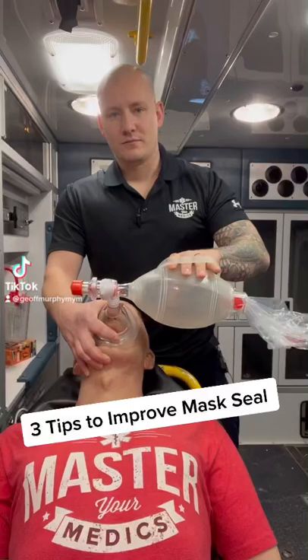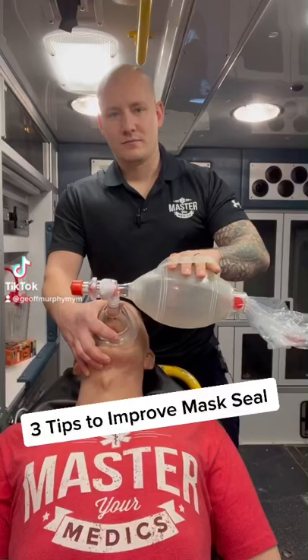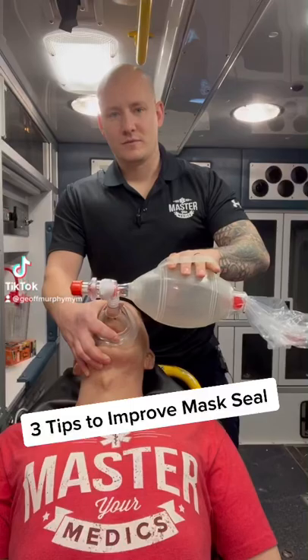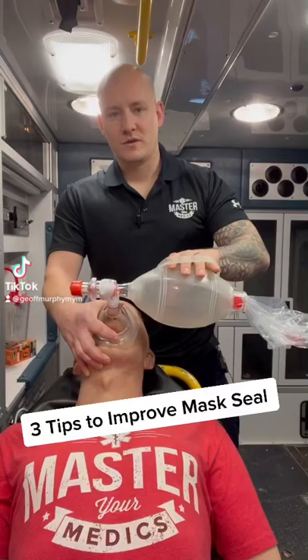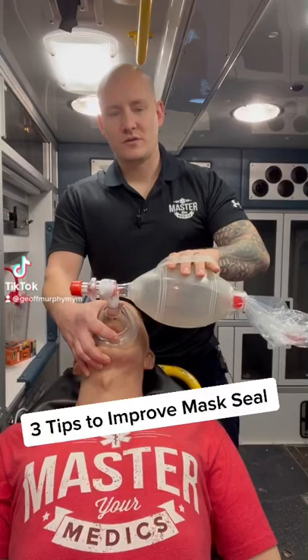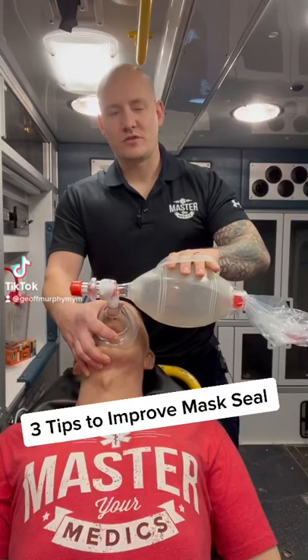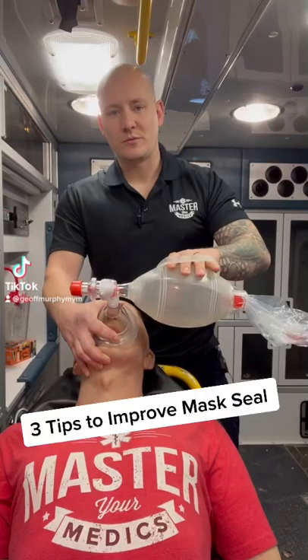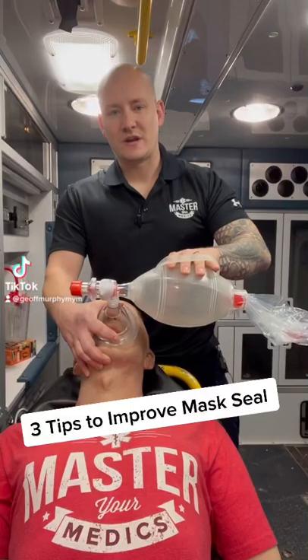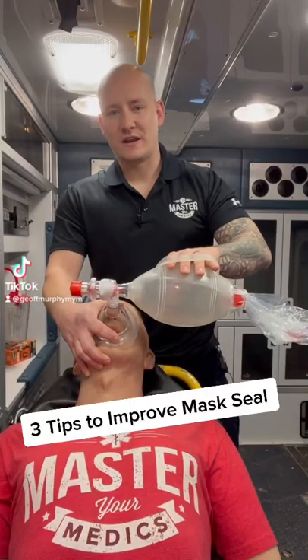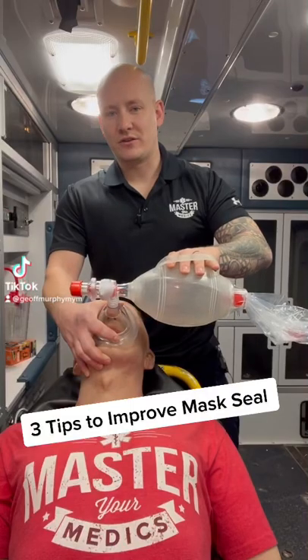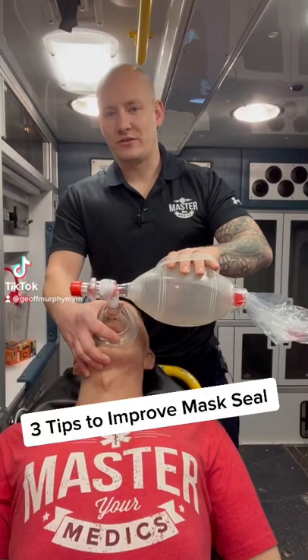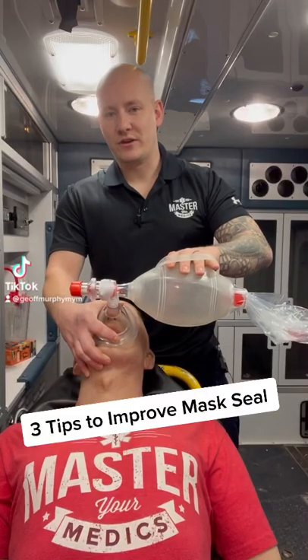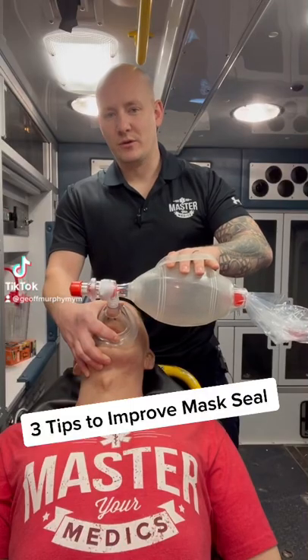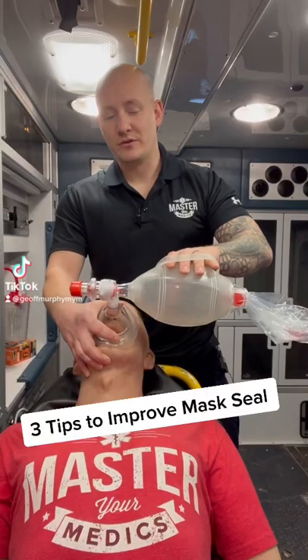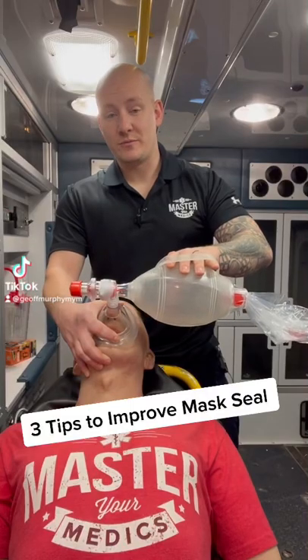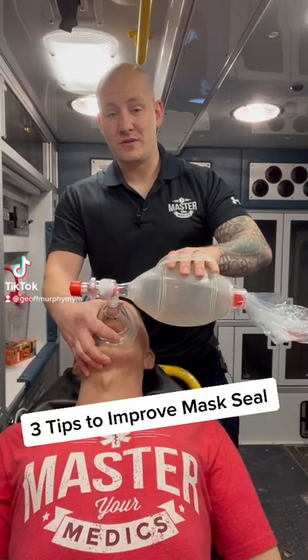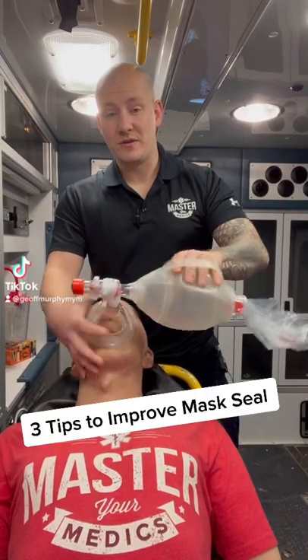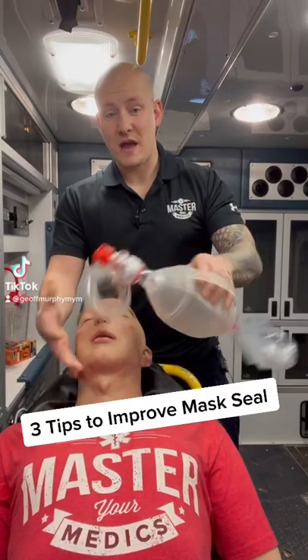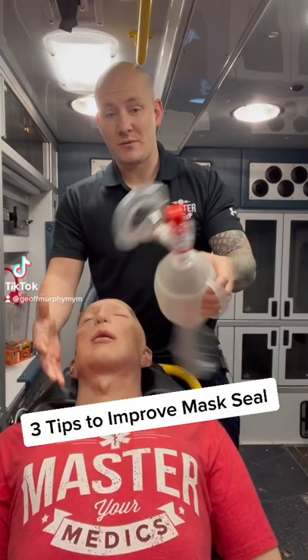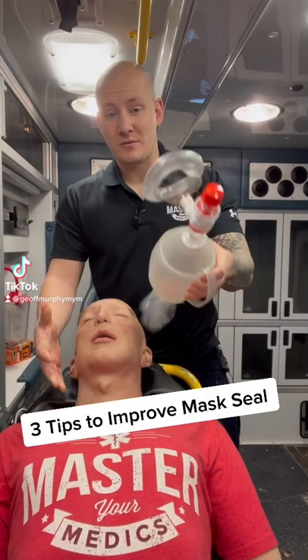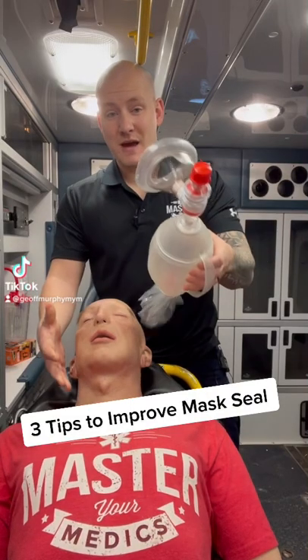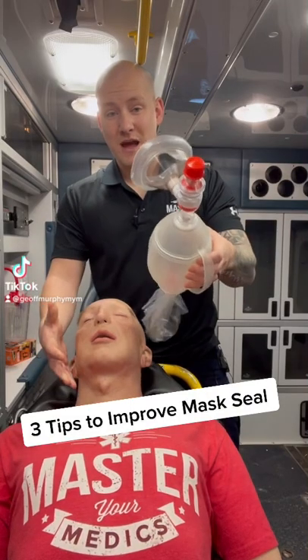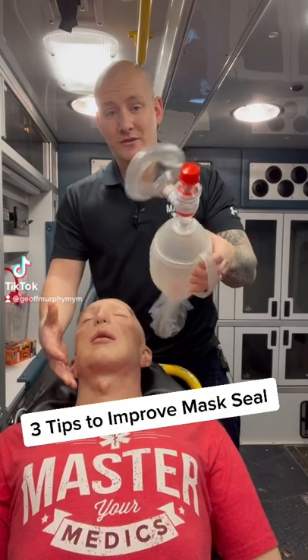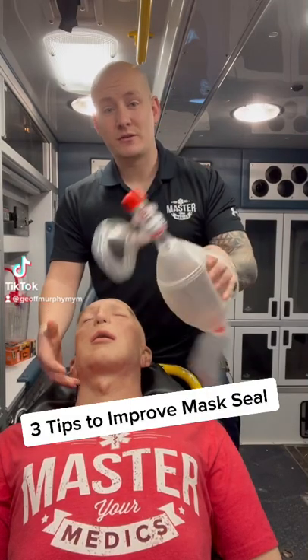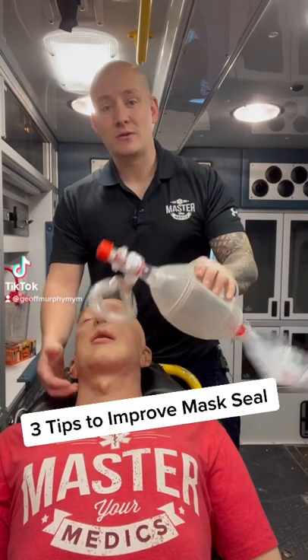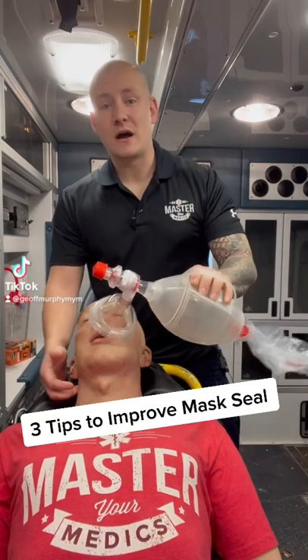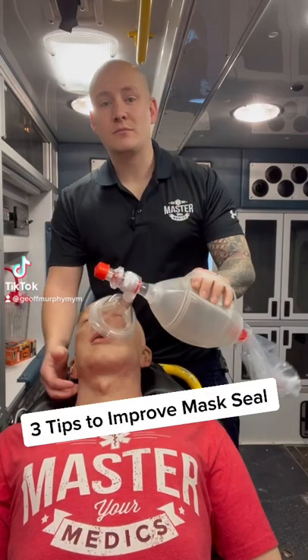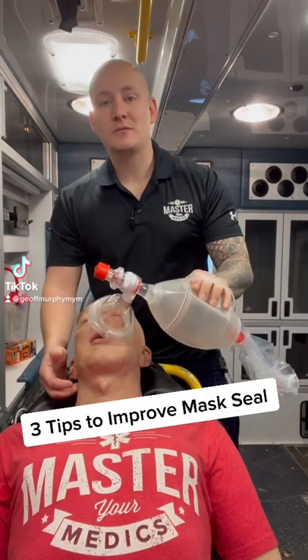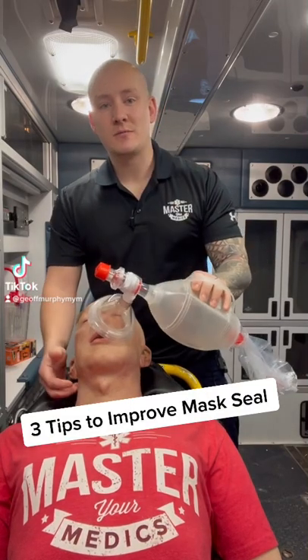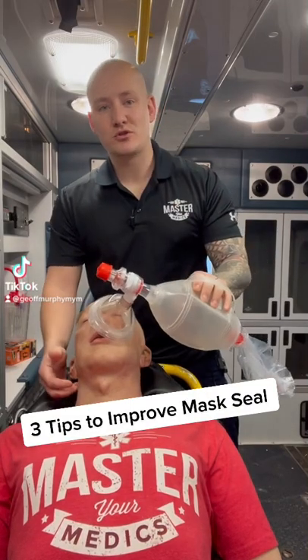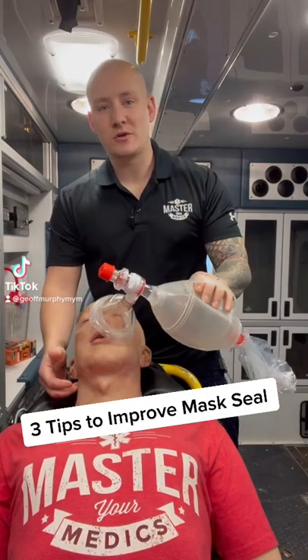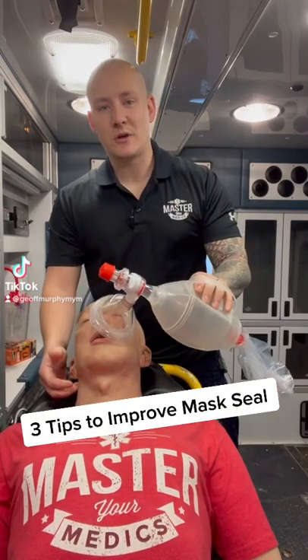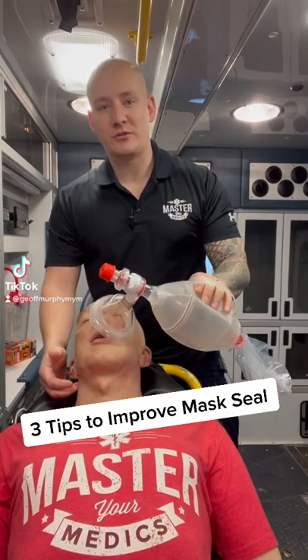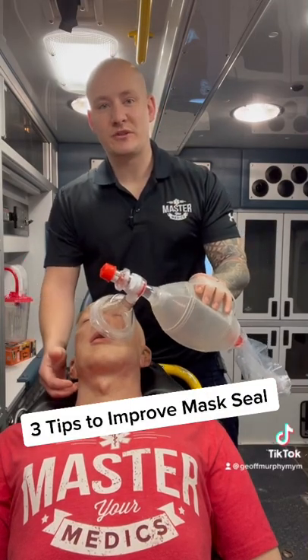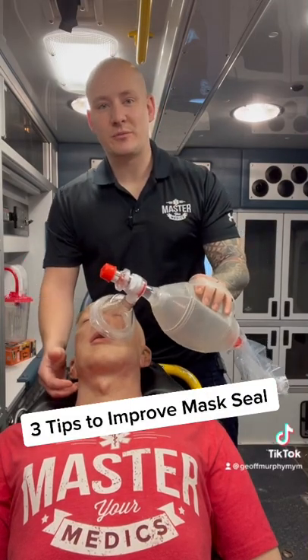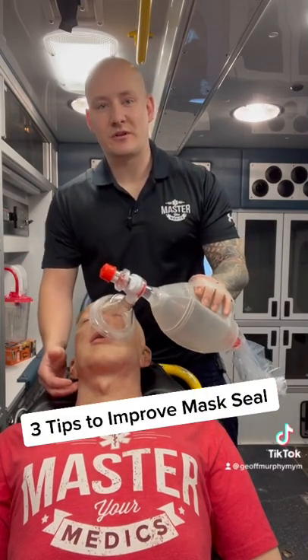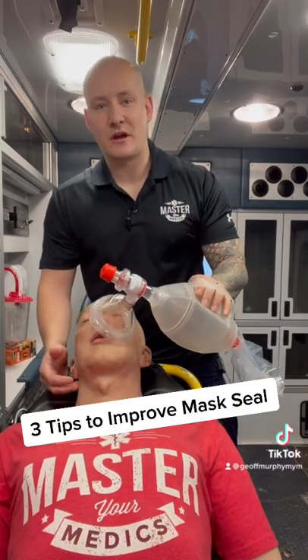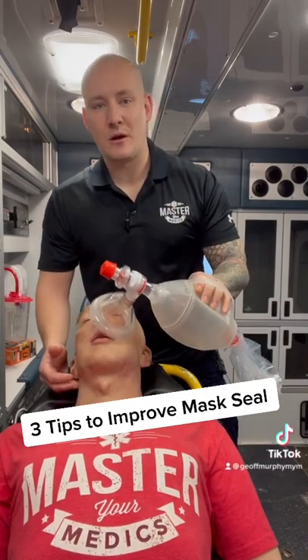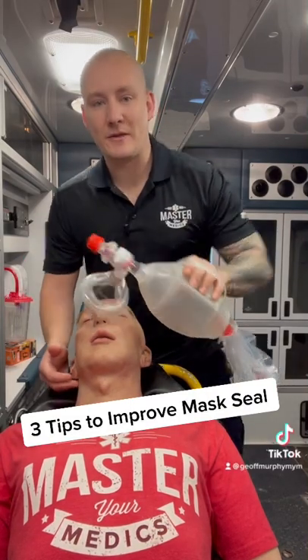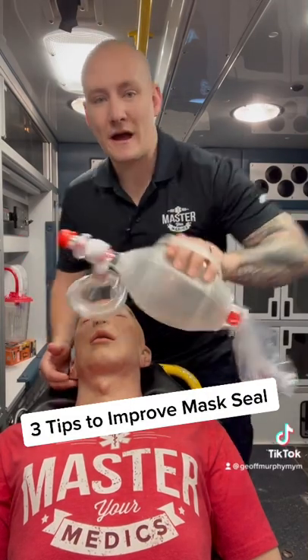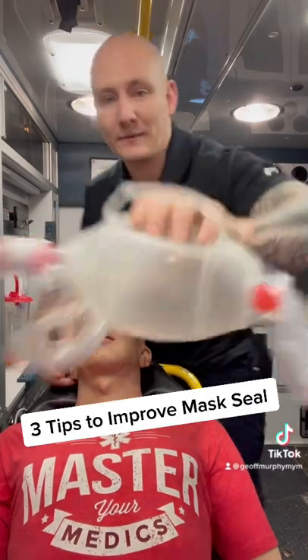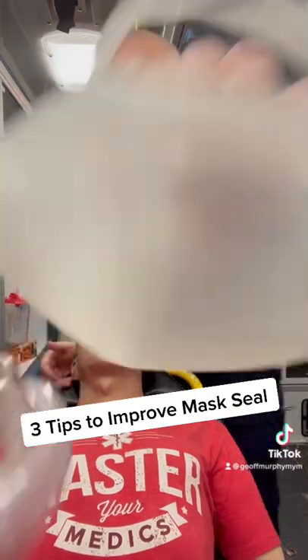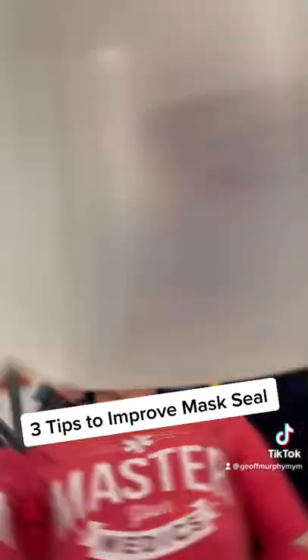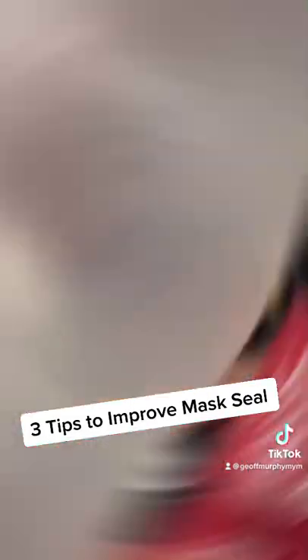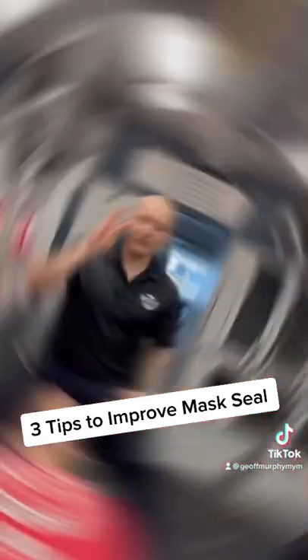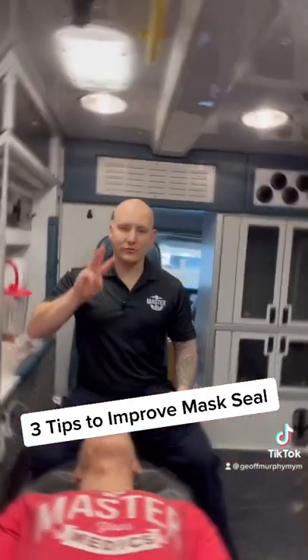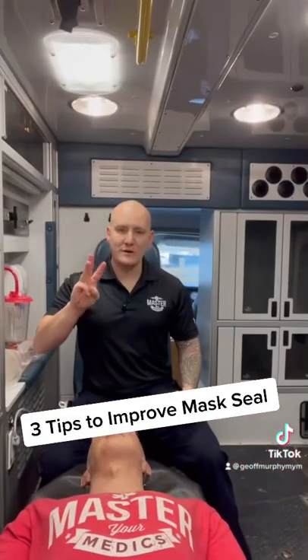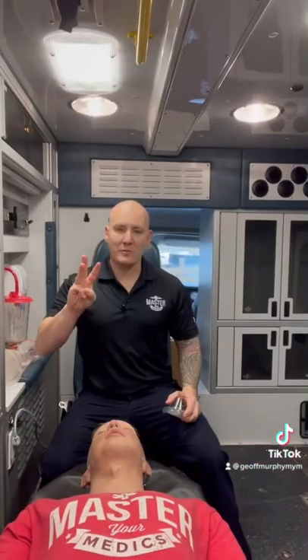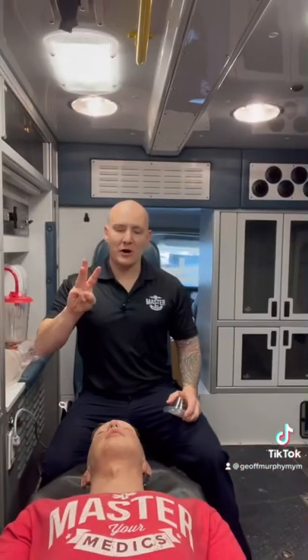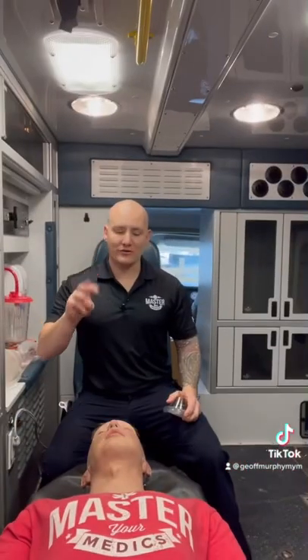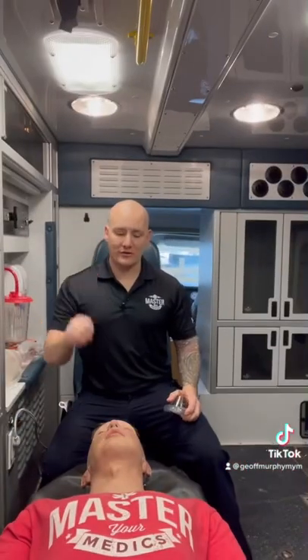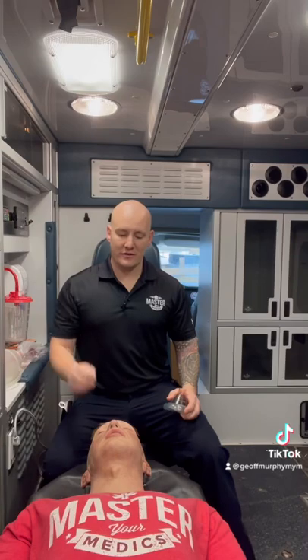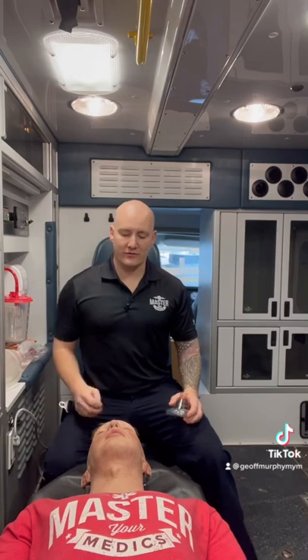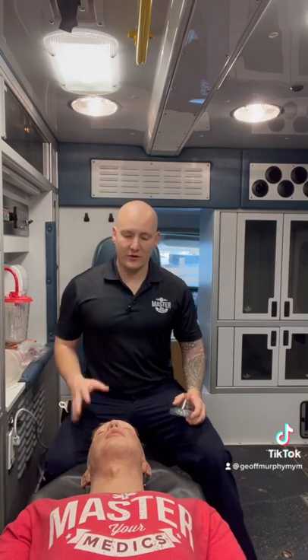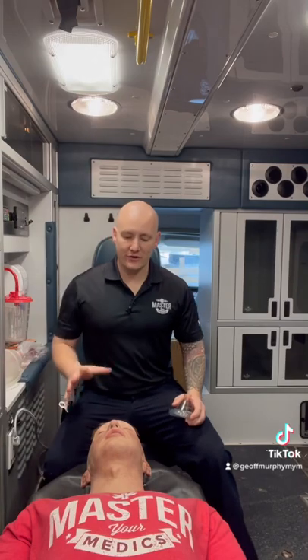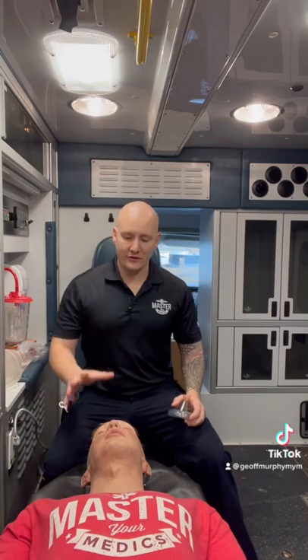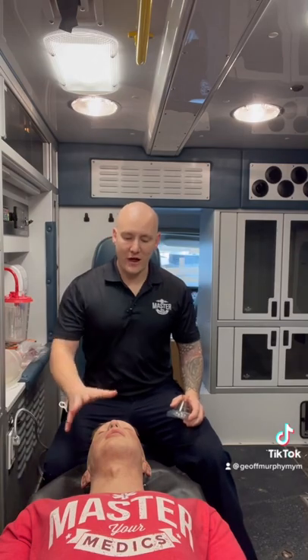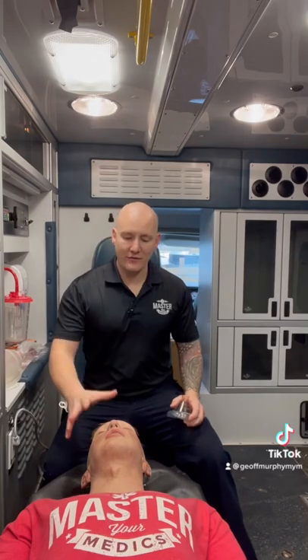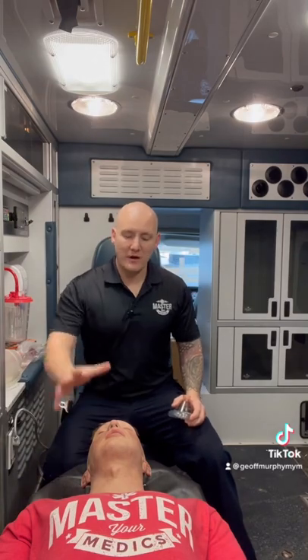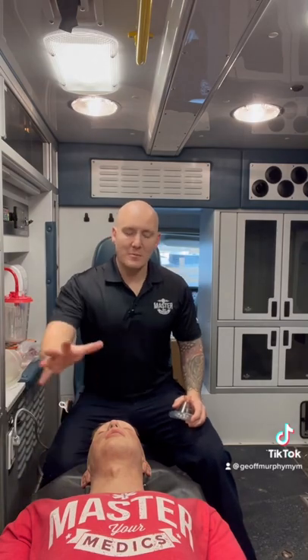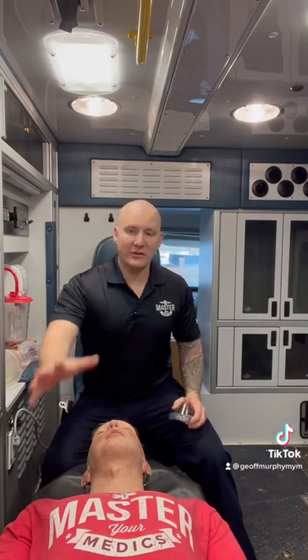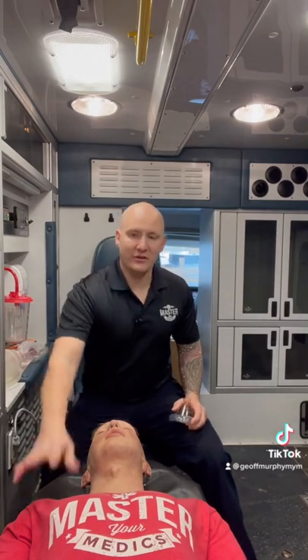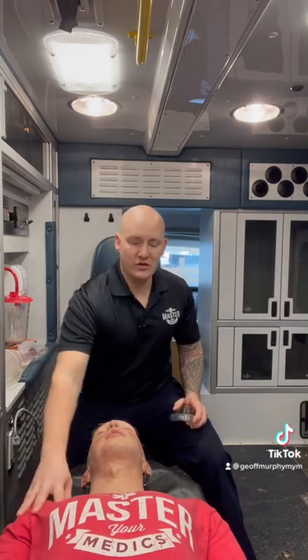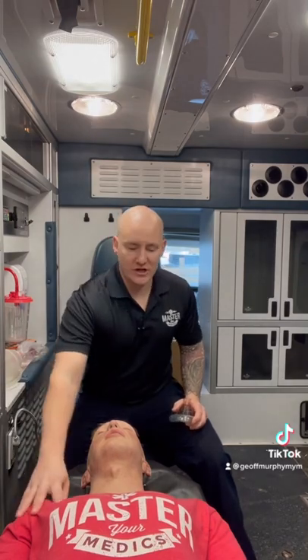Do you have trouble getting a seal with the BVM and the mask? Let me show you a couple tips that'll help with that. There are three parts to this. First off: positioning.